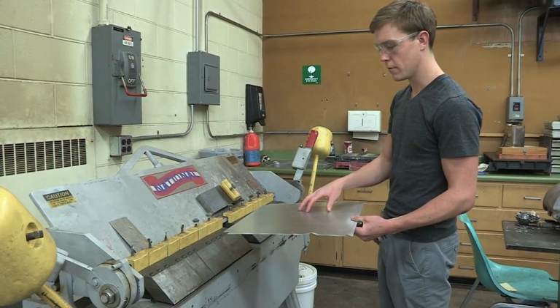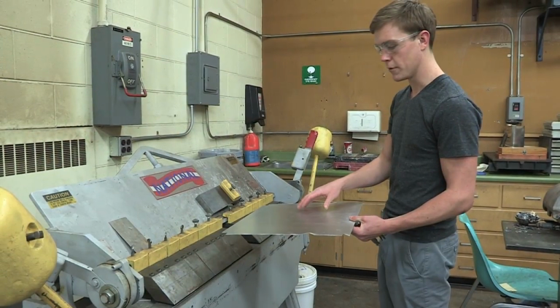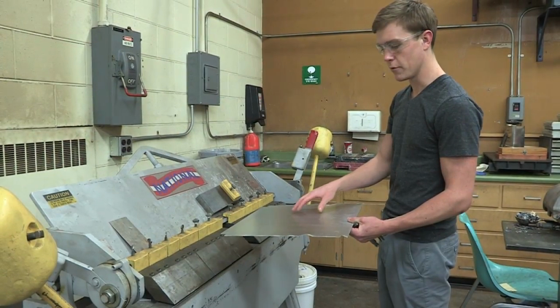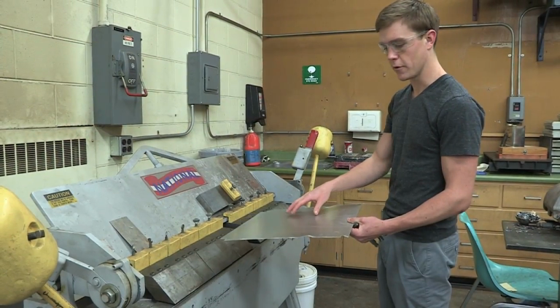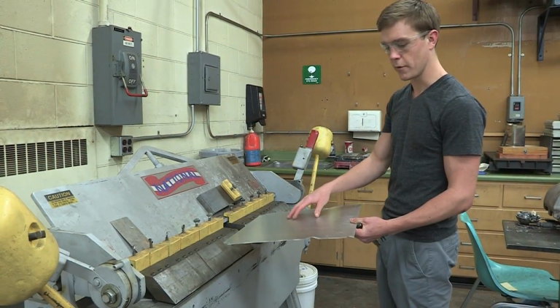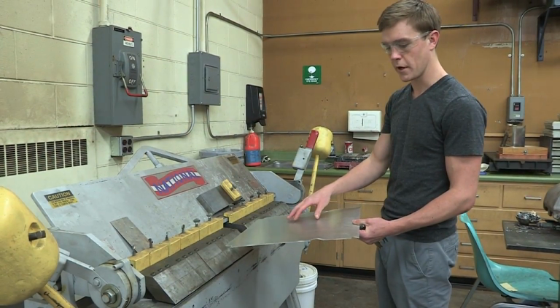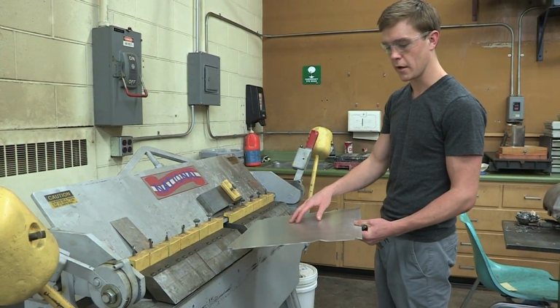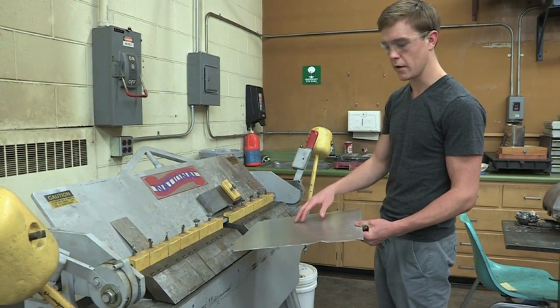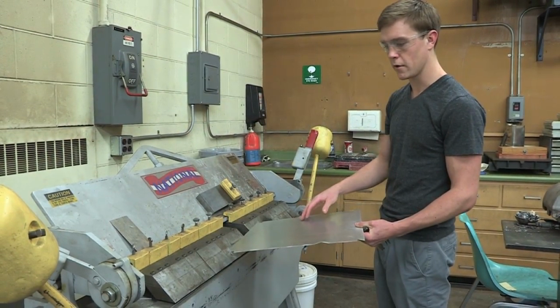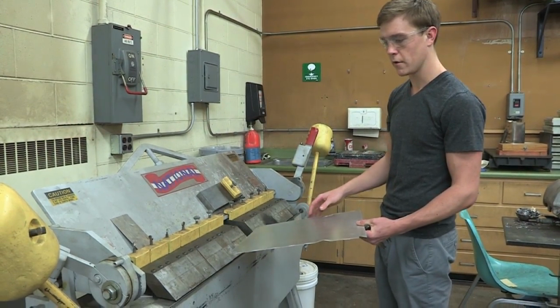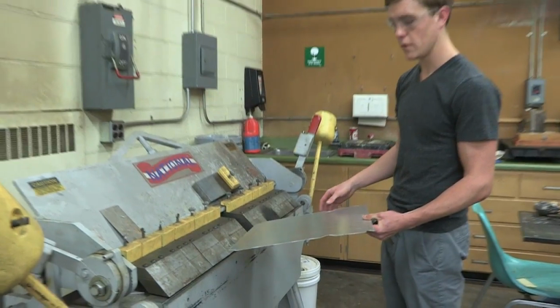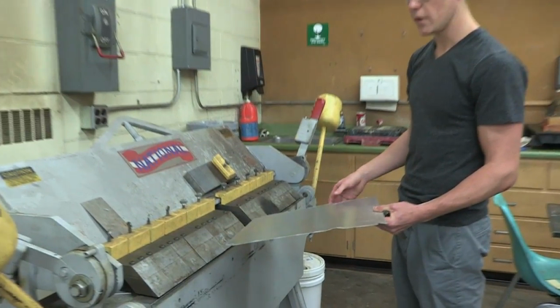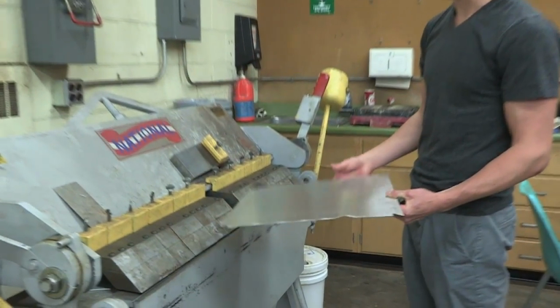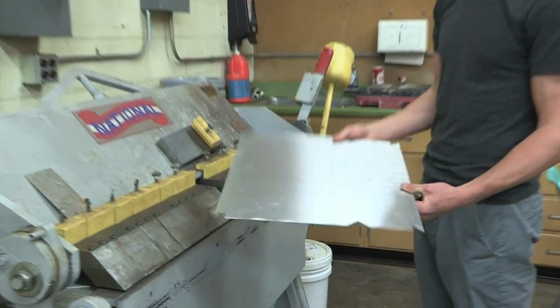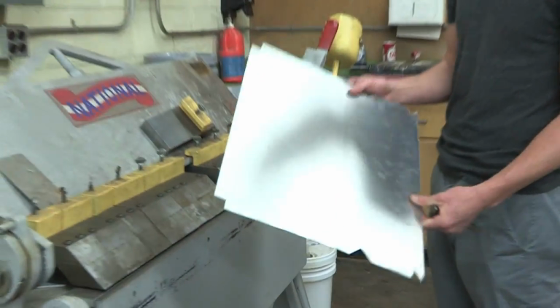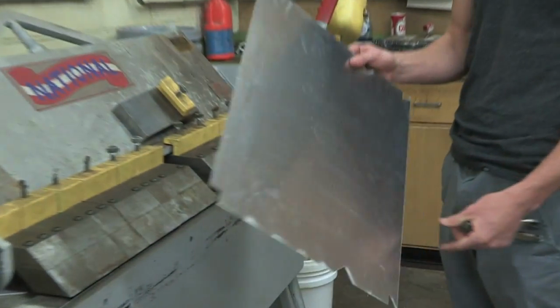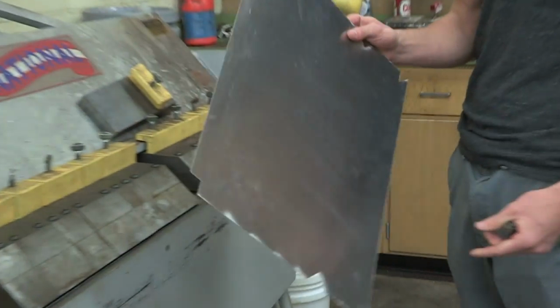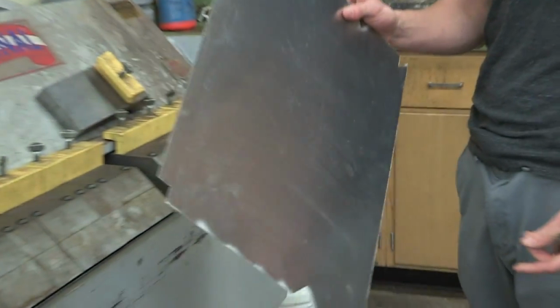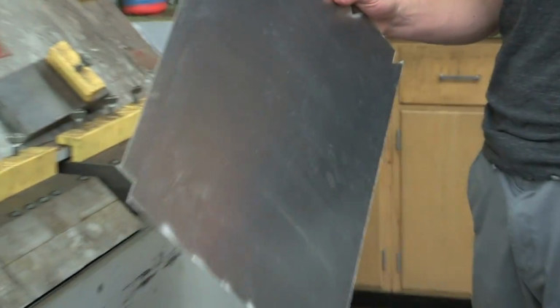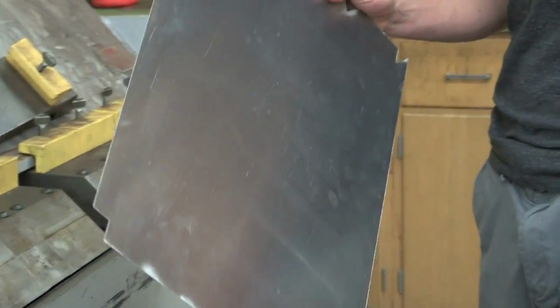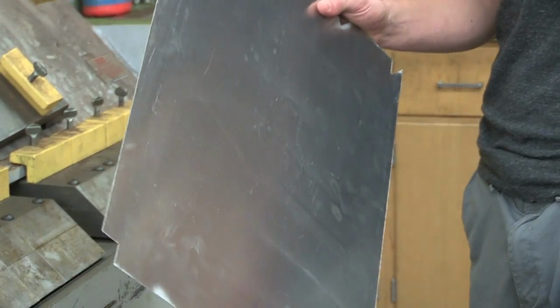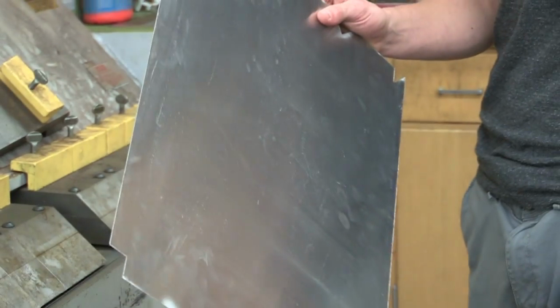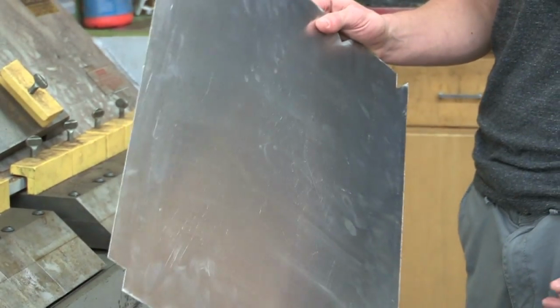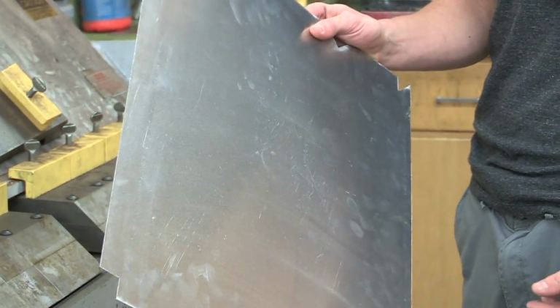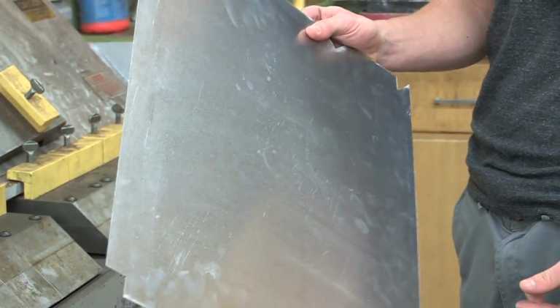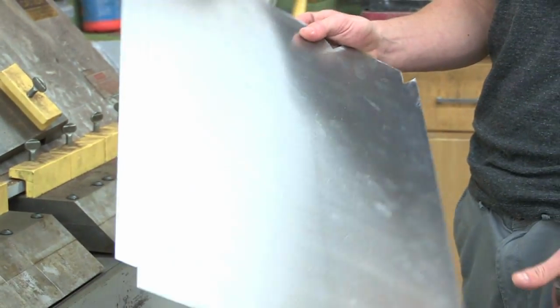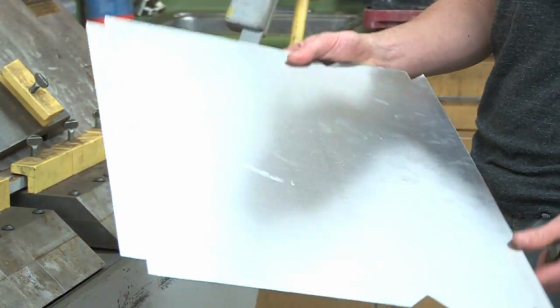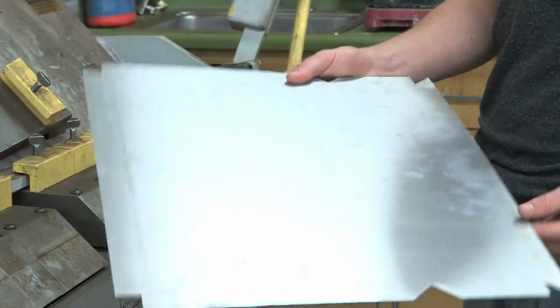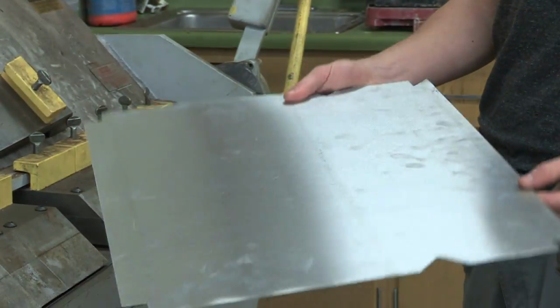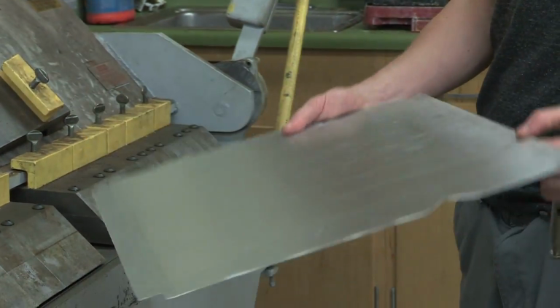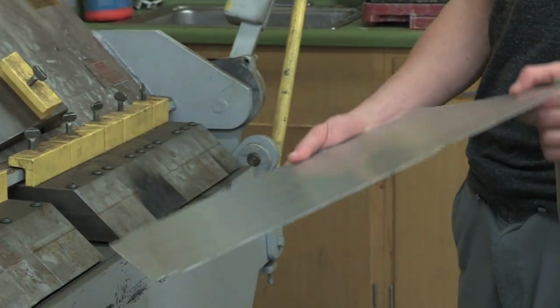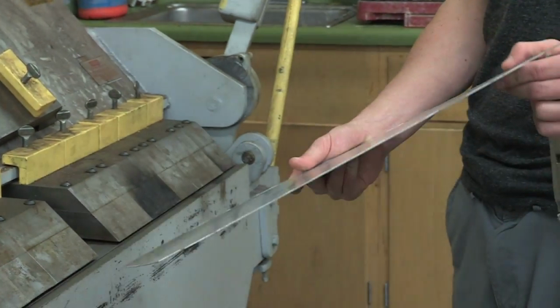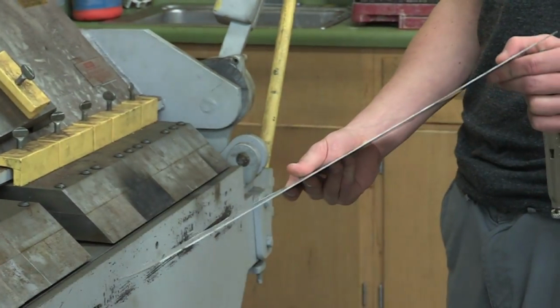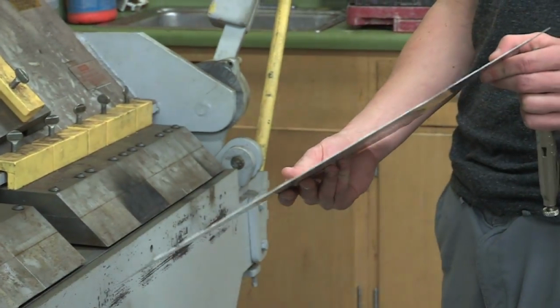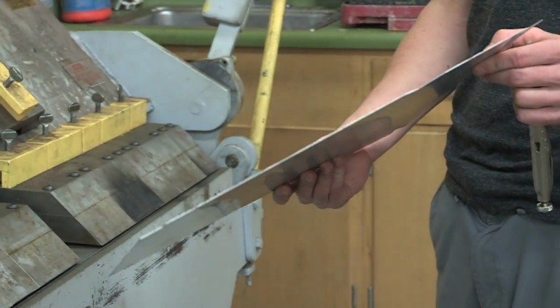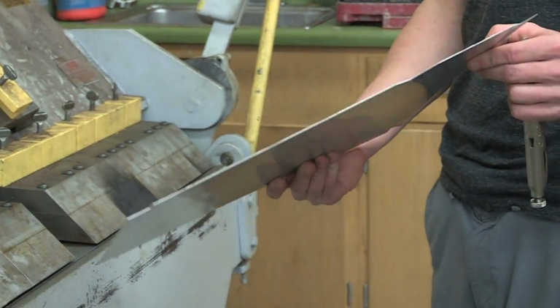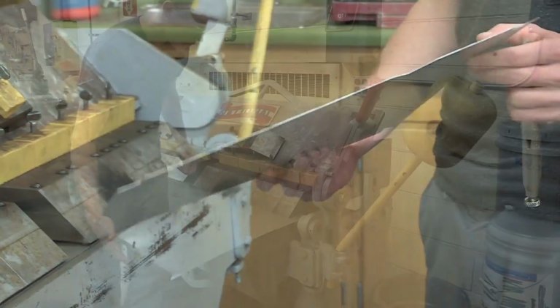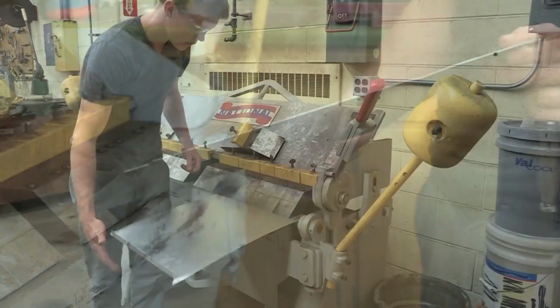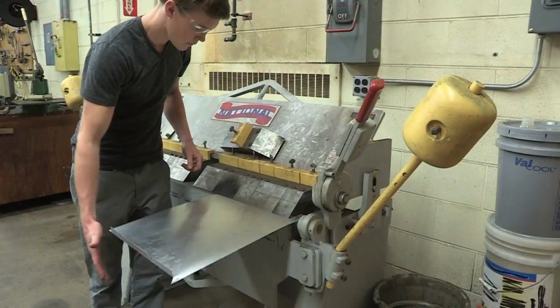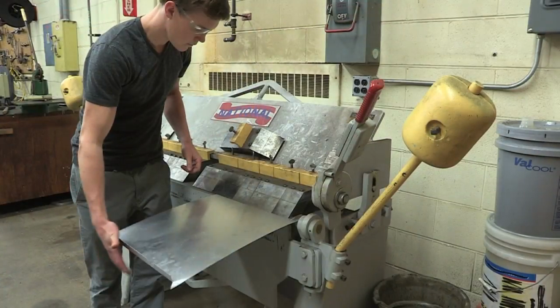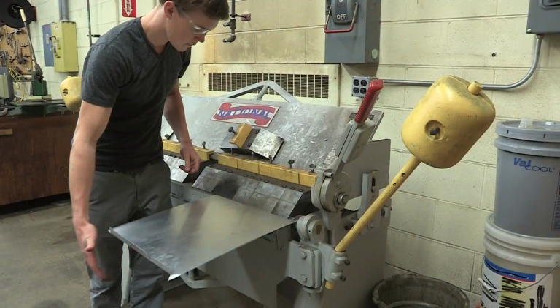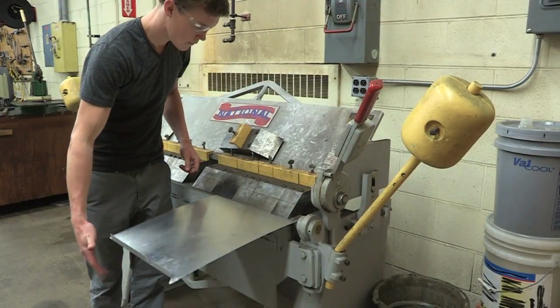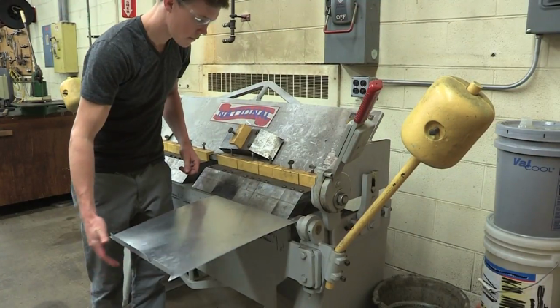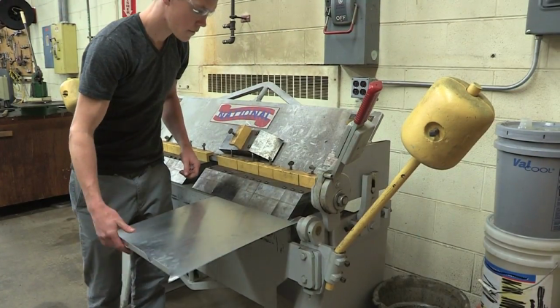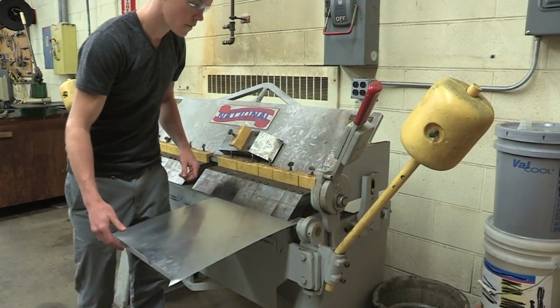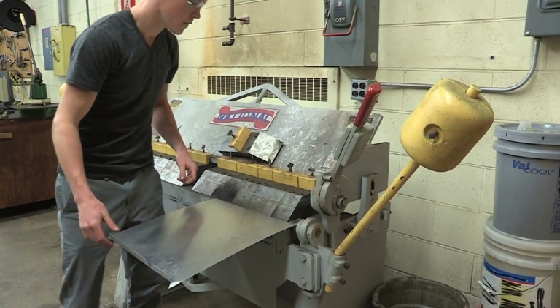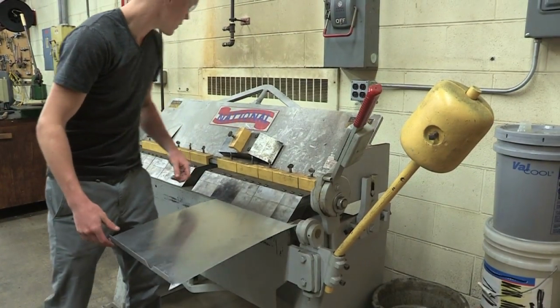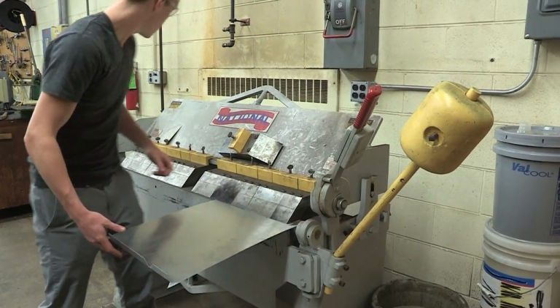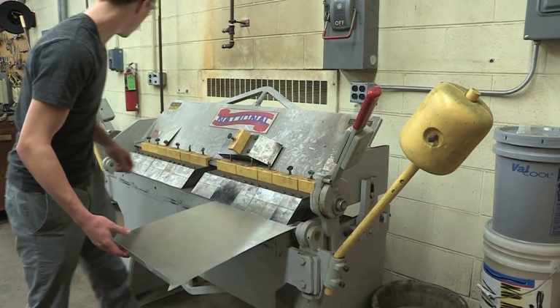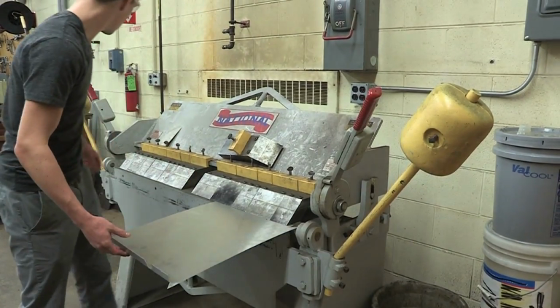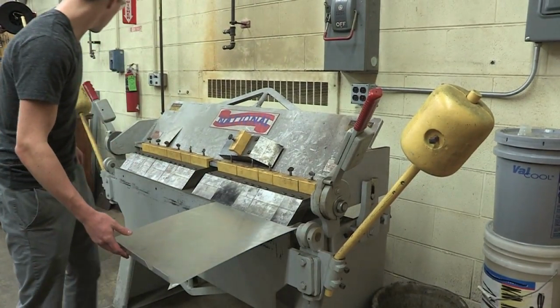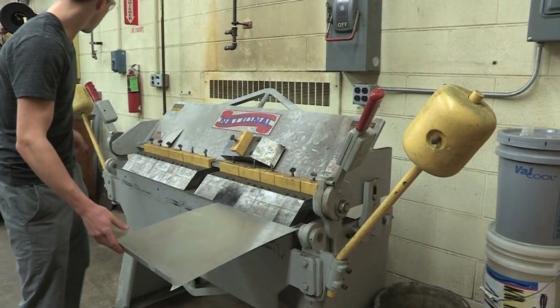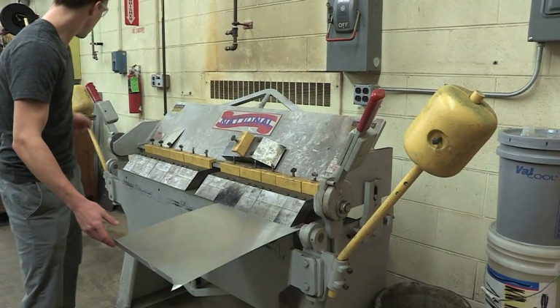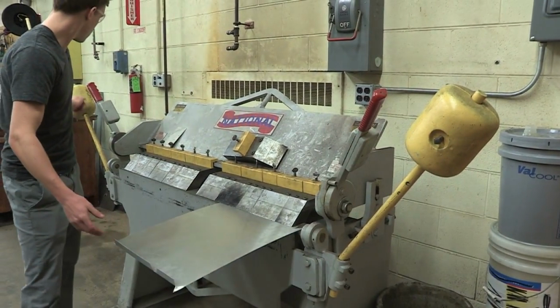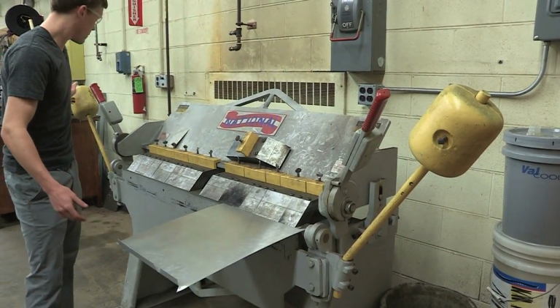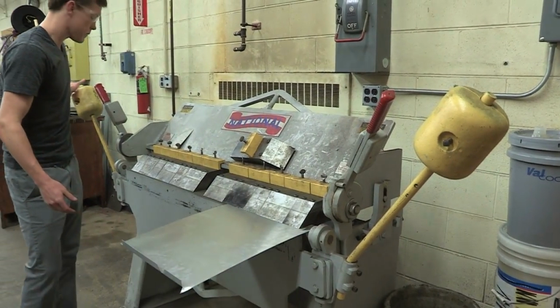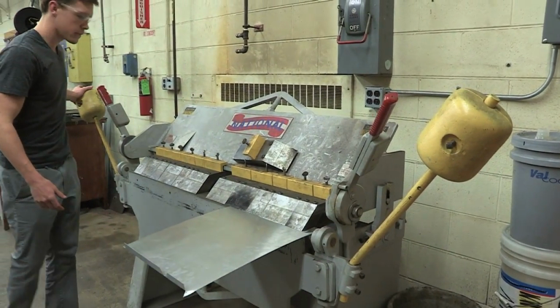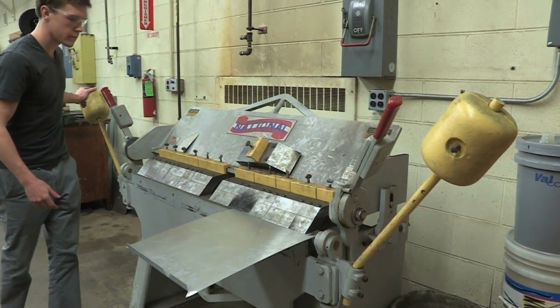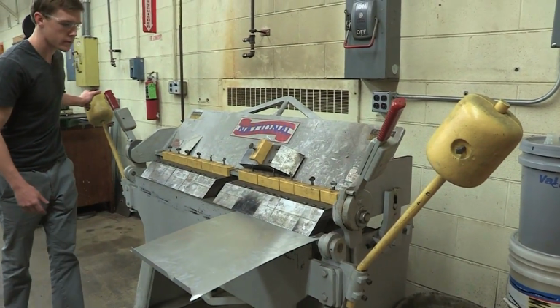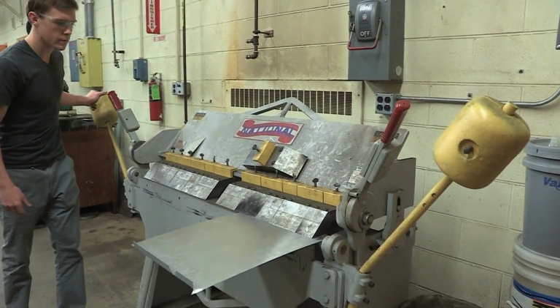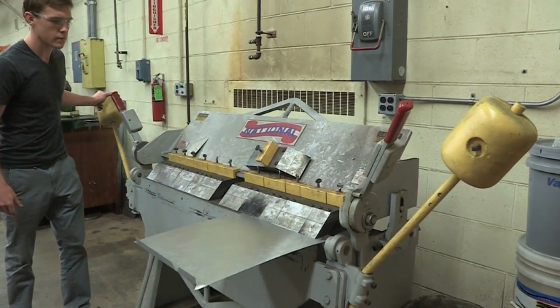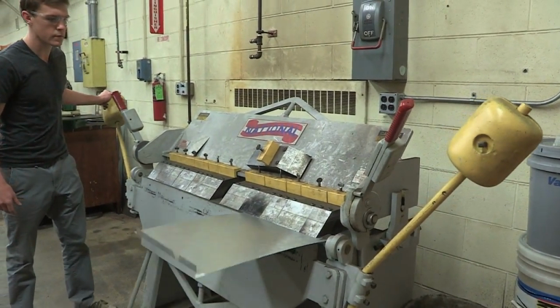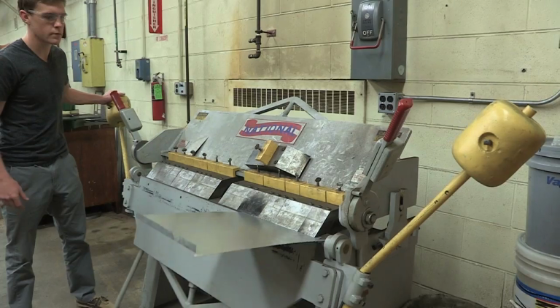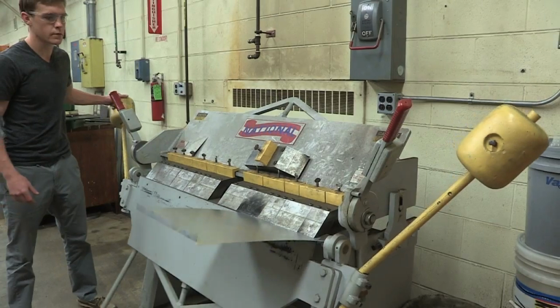We analyzed it through FEA, realizing where it was over-engineered, then cut away those parts and lightened it up overall.